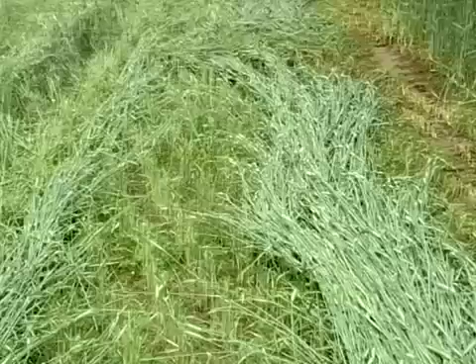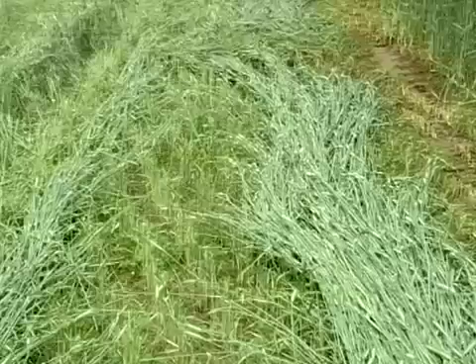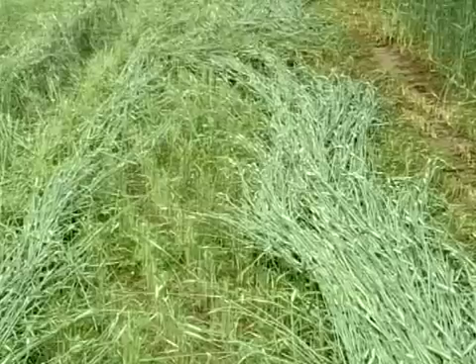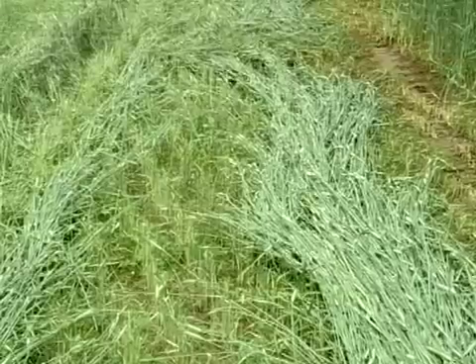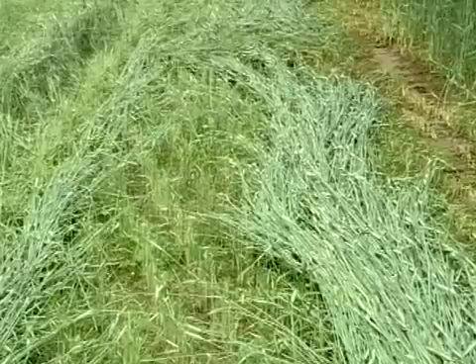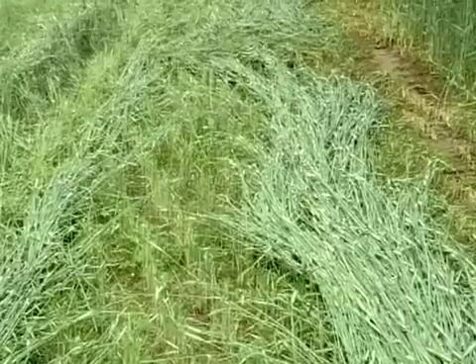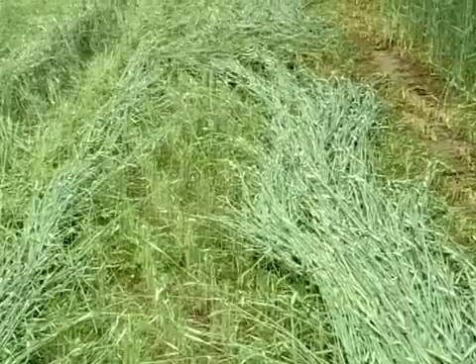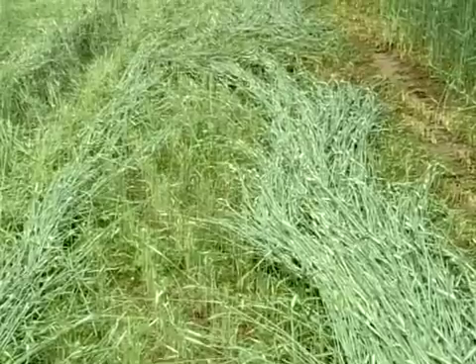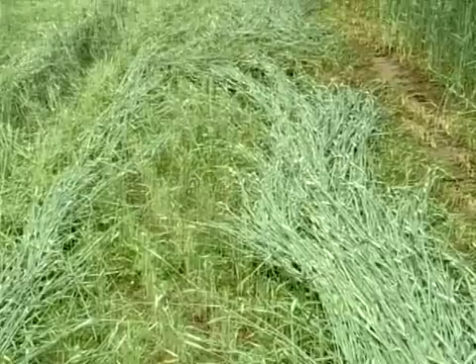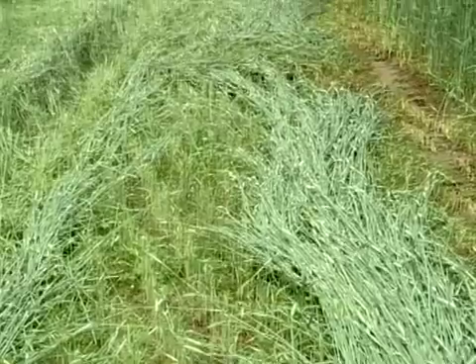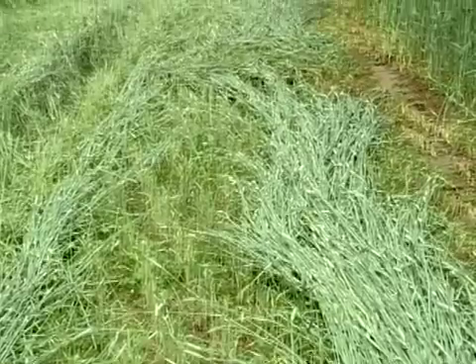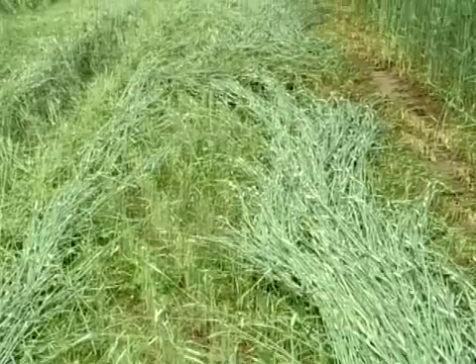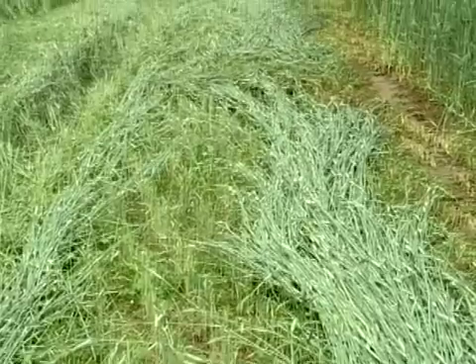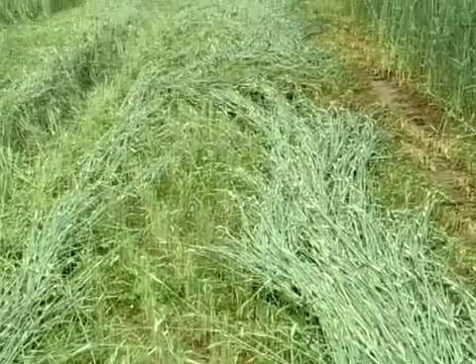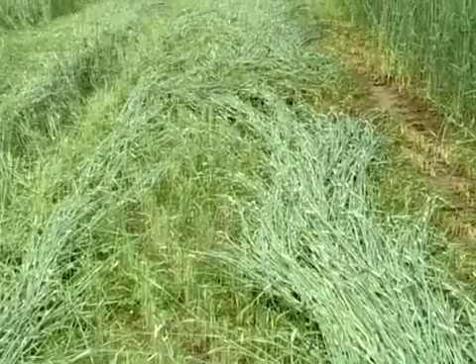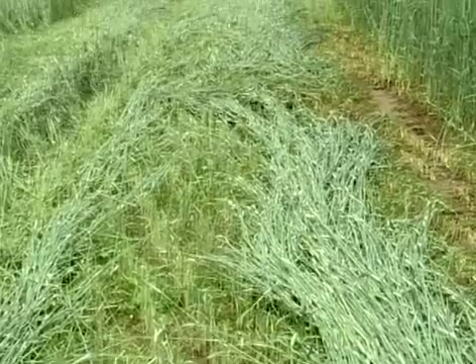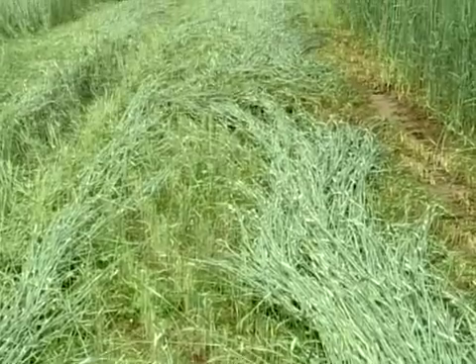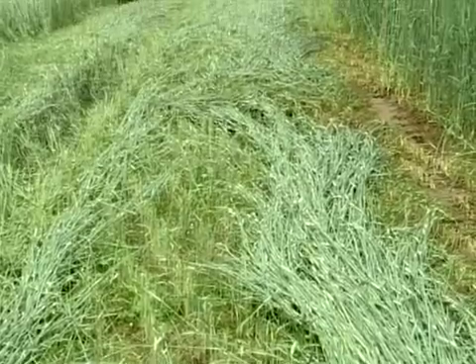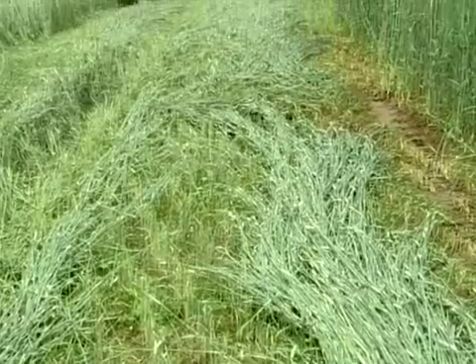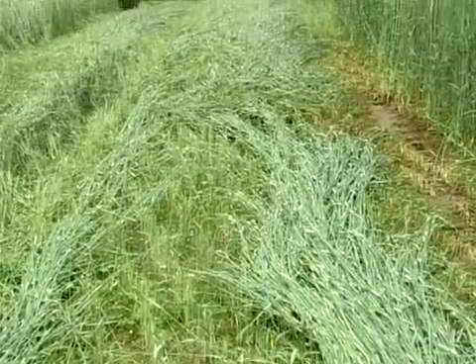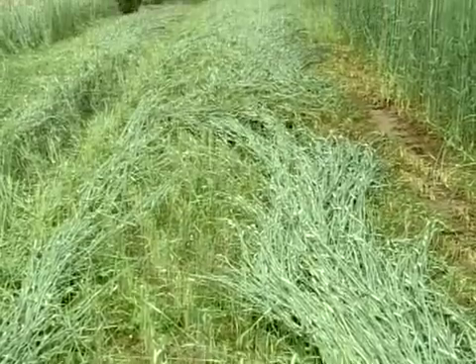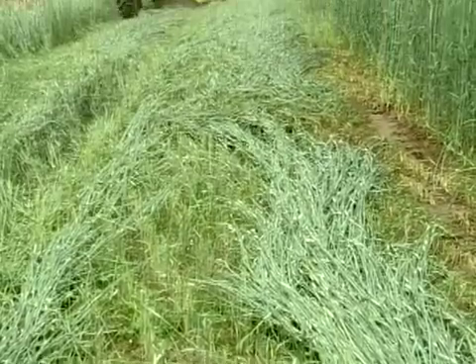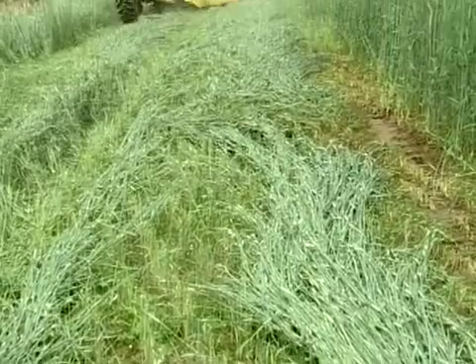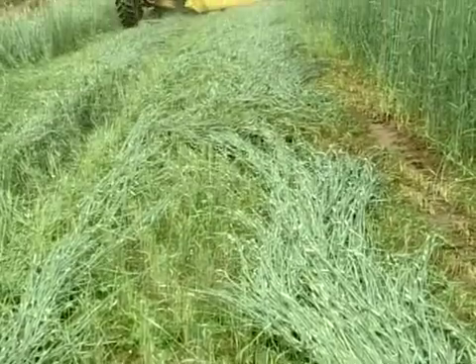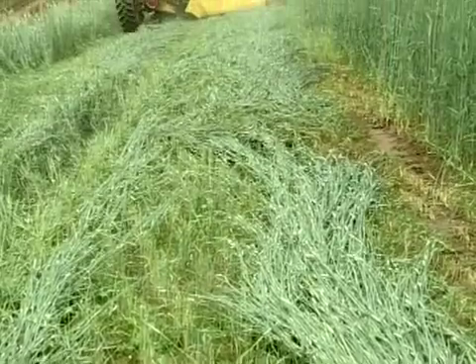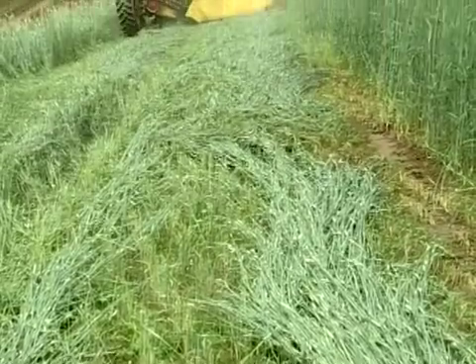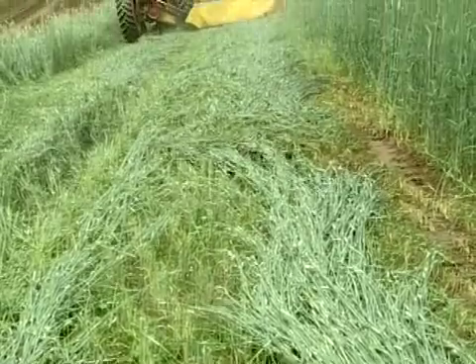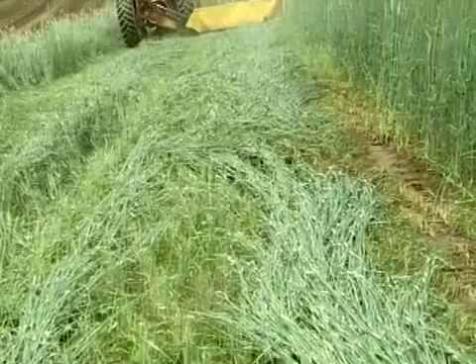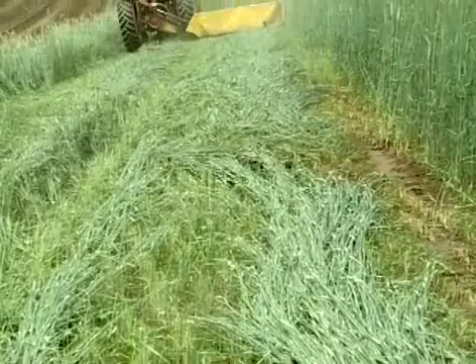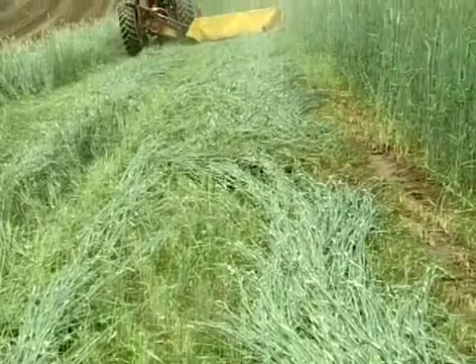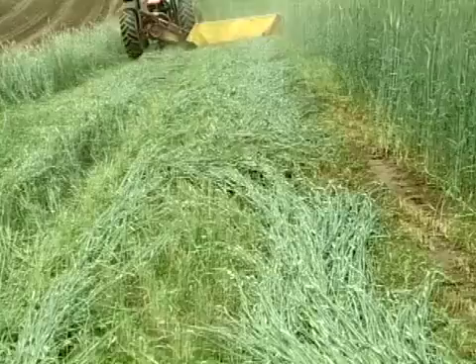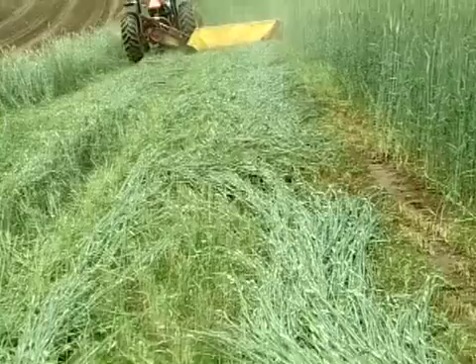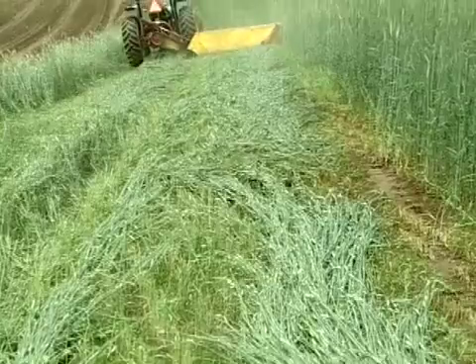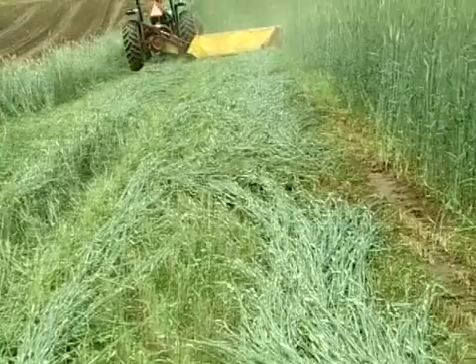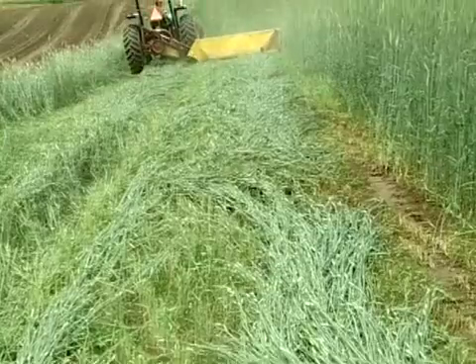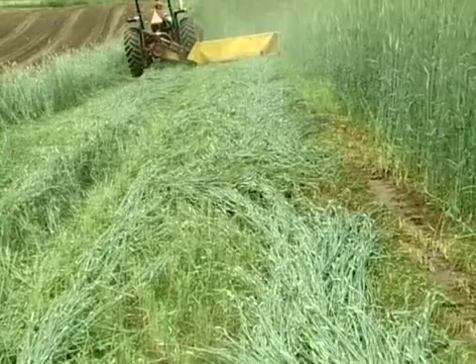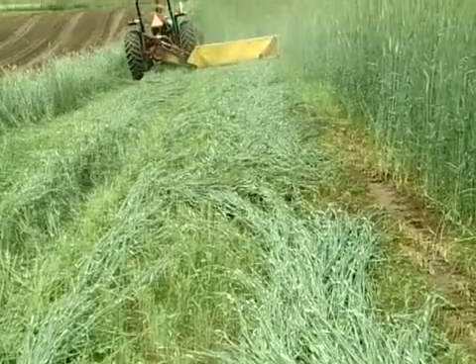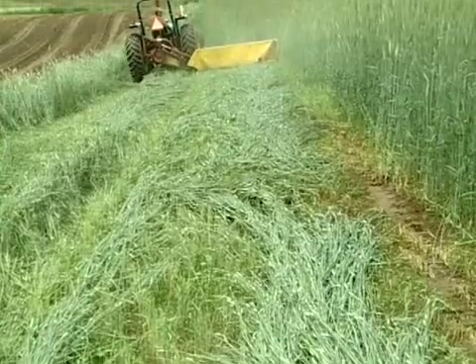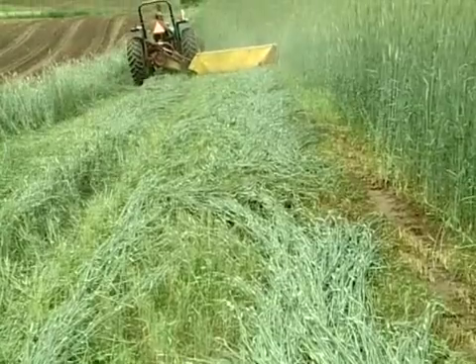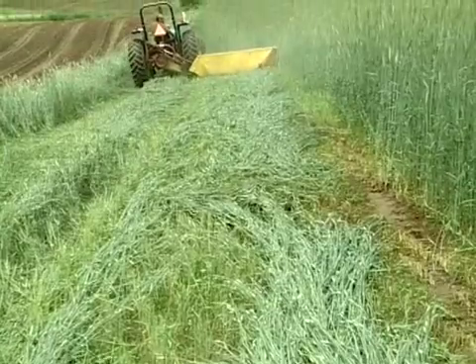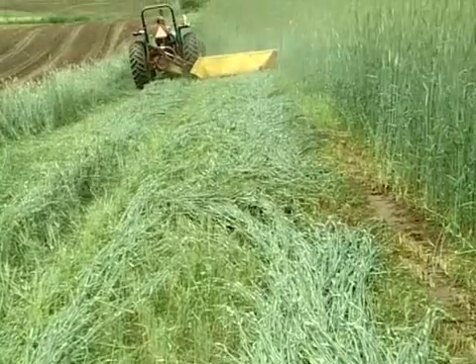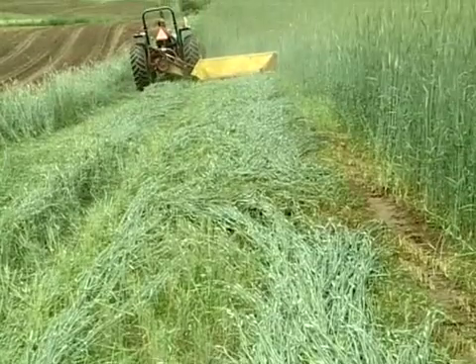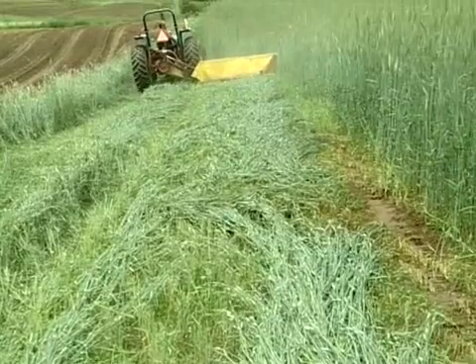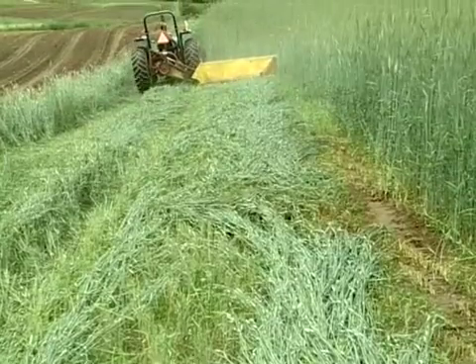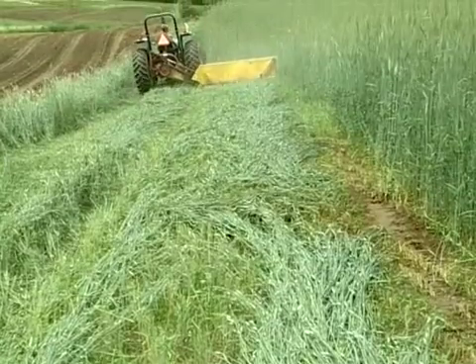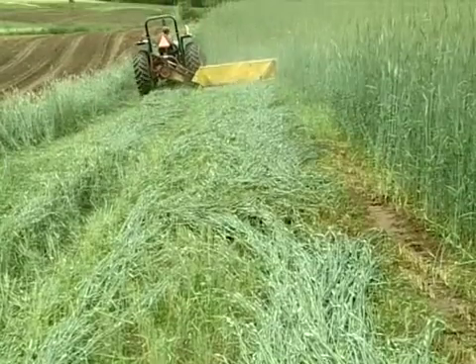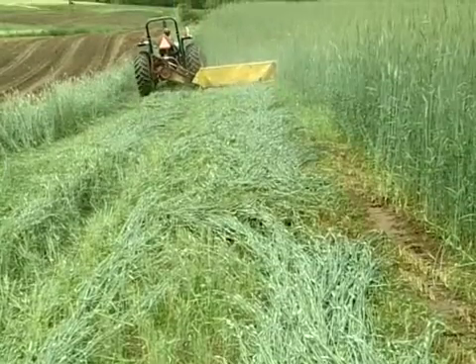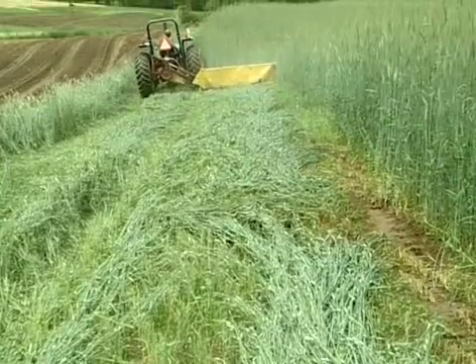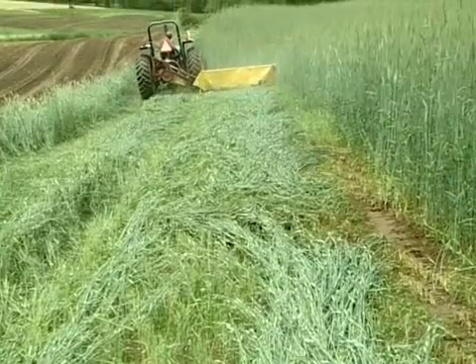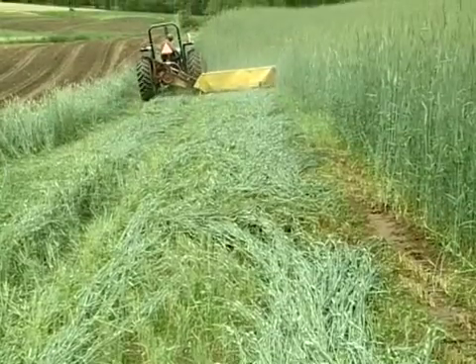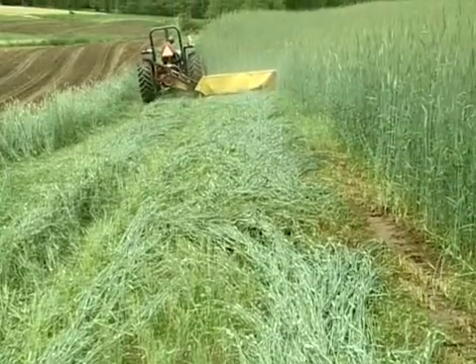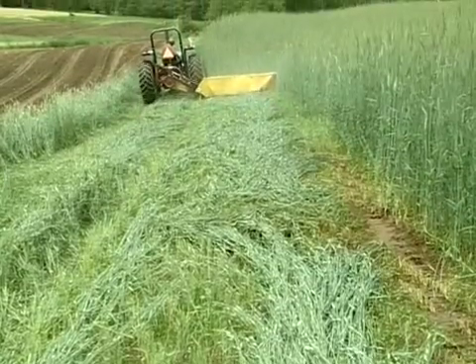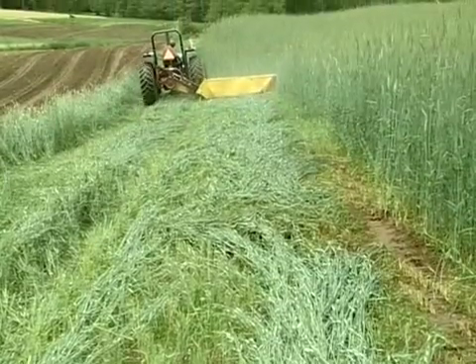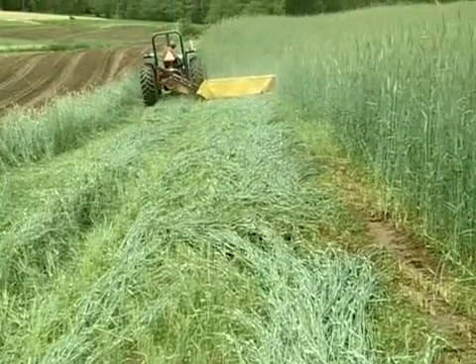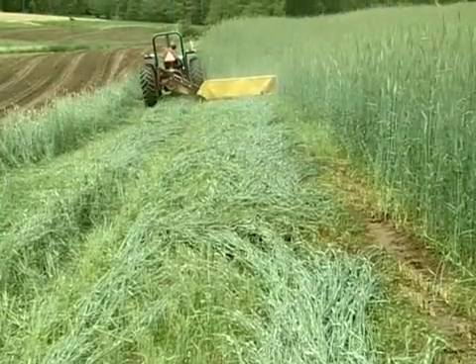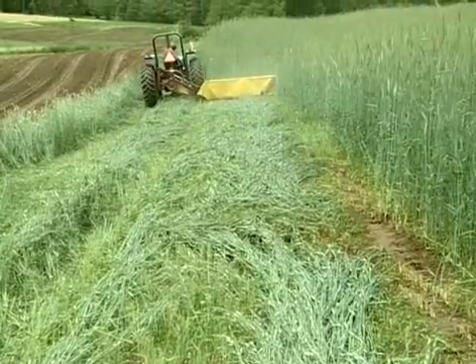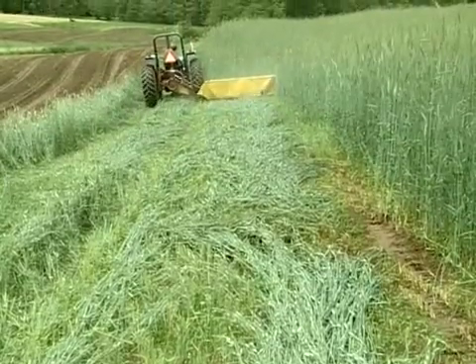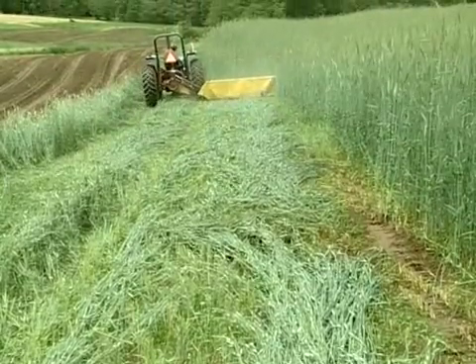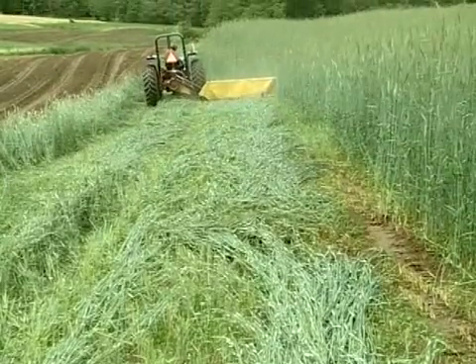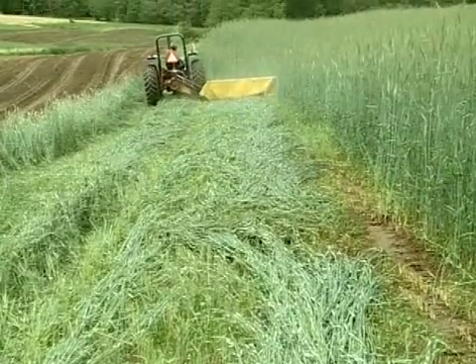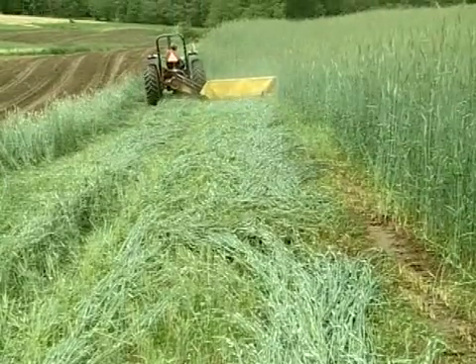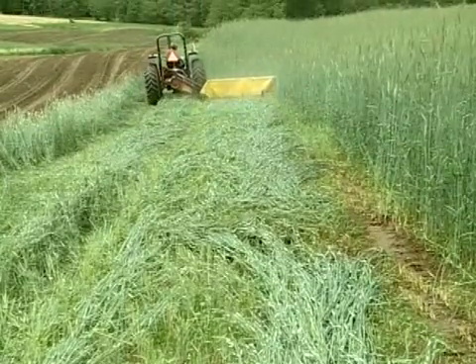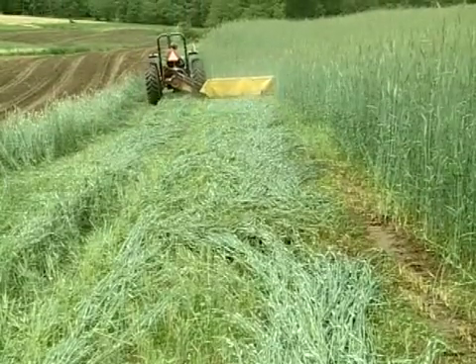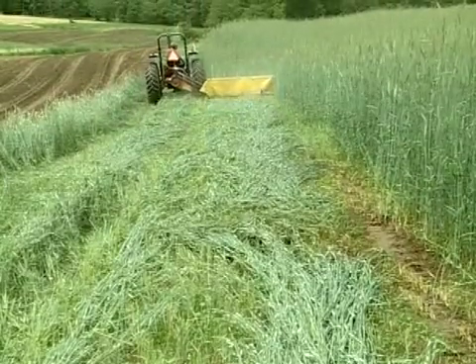If it's mowed with a mower conditioner, you'll have much better drying results. It'll usually go through your chopper a lot better too.